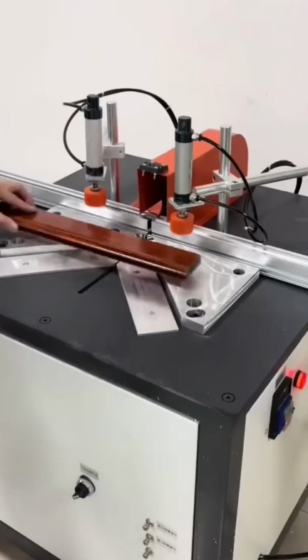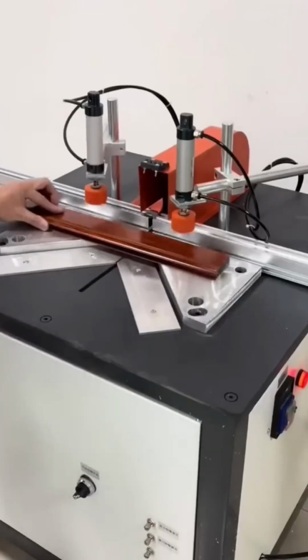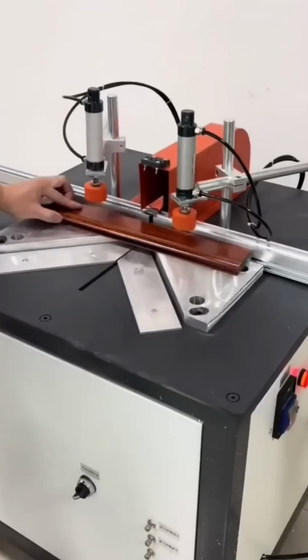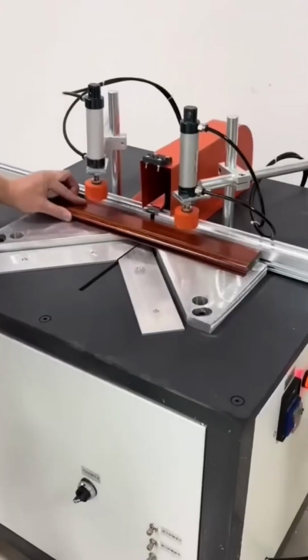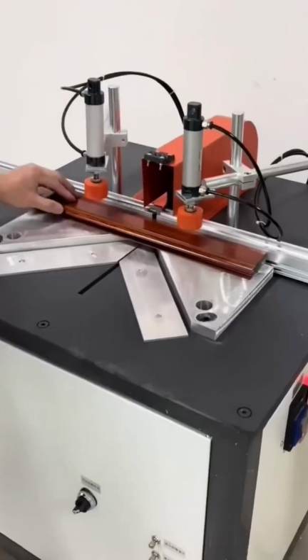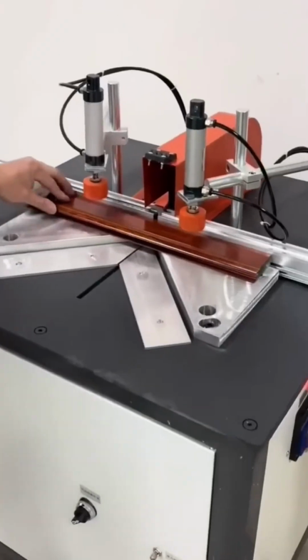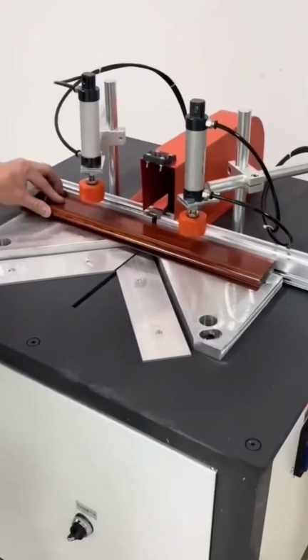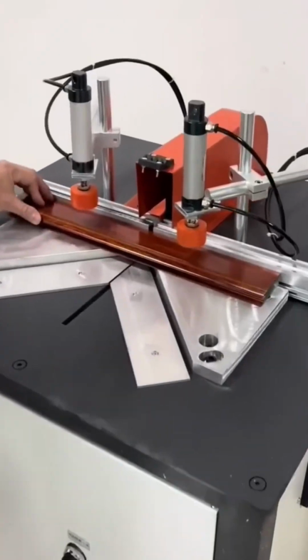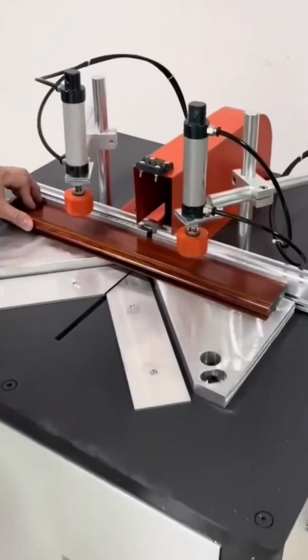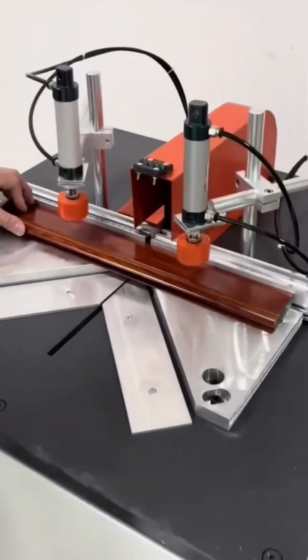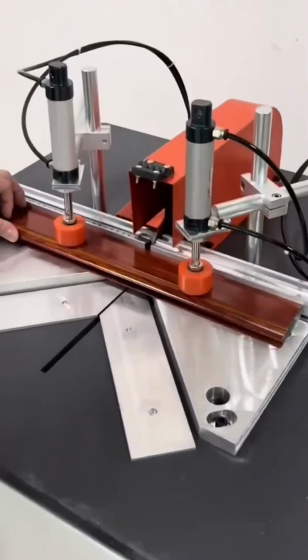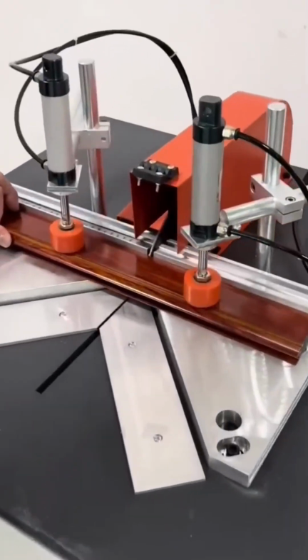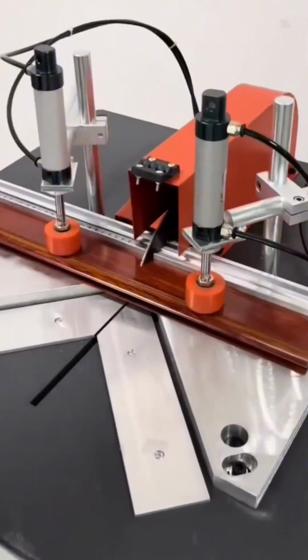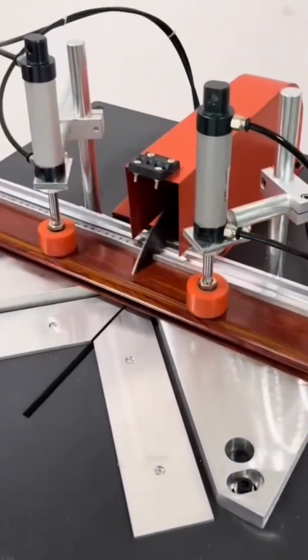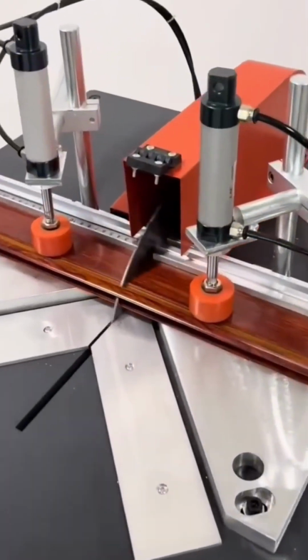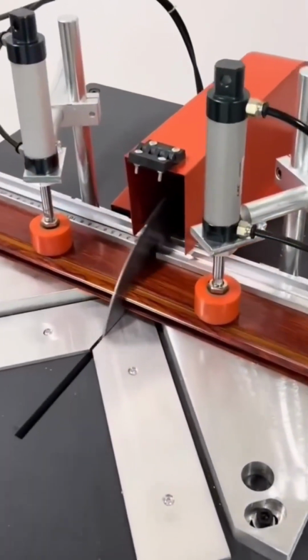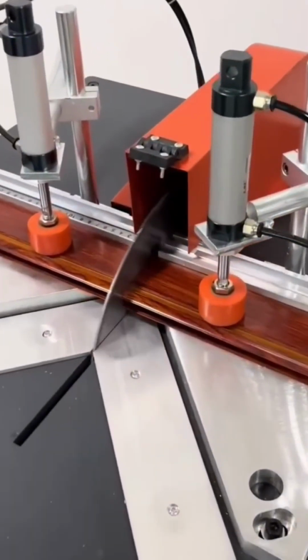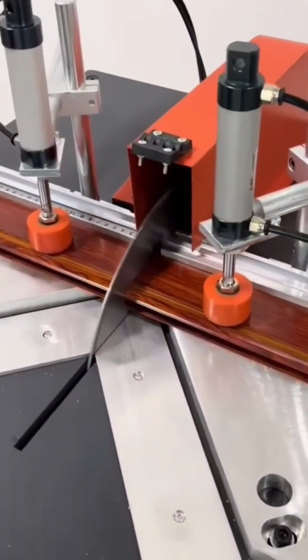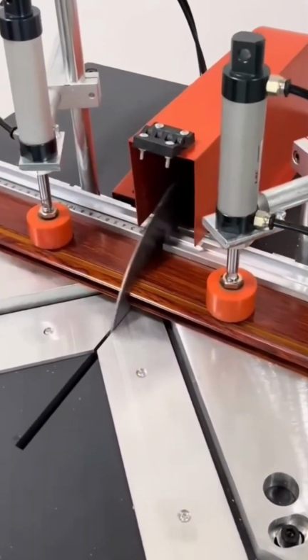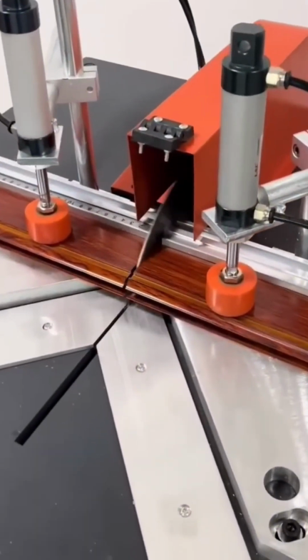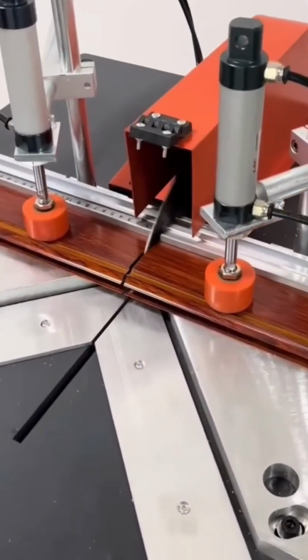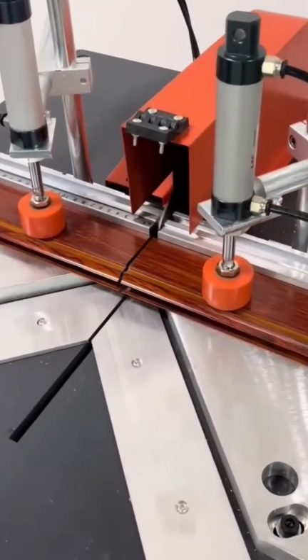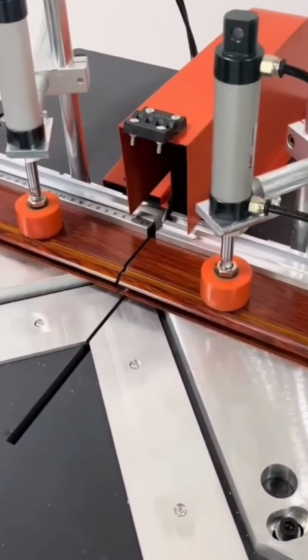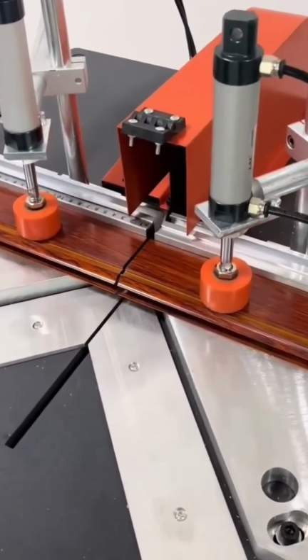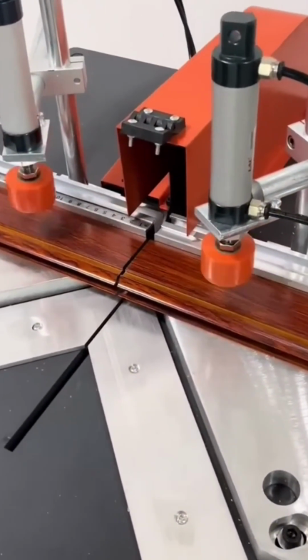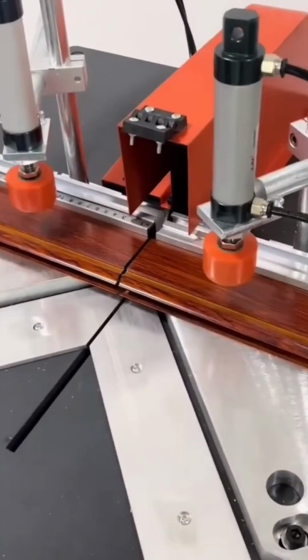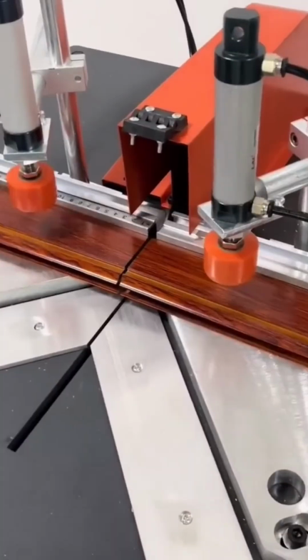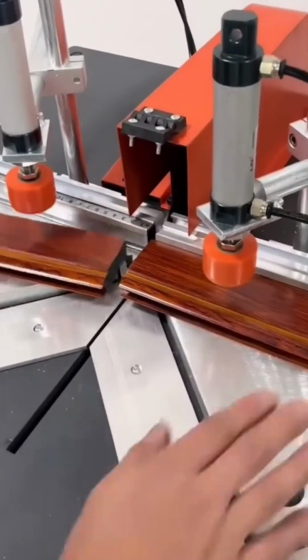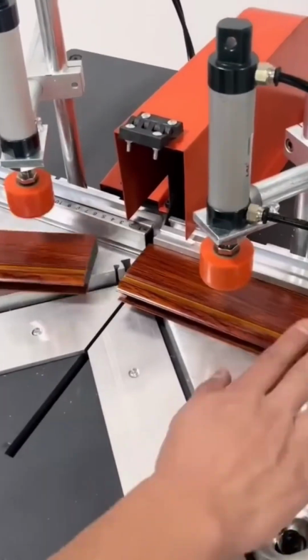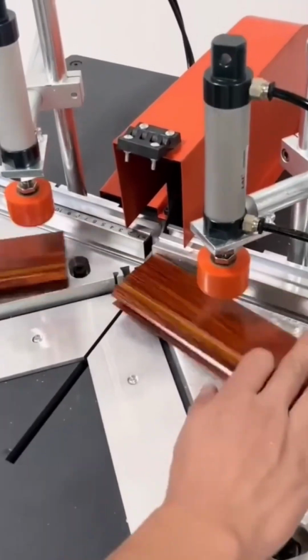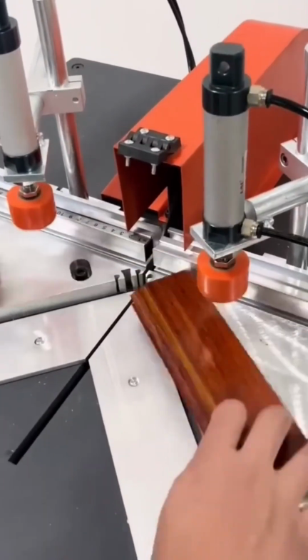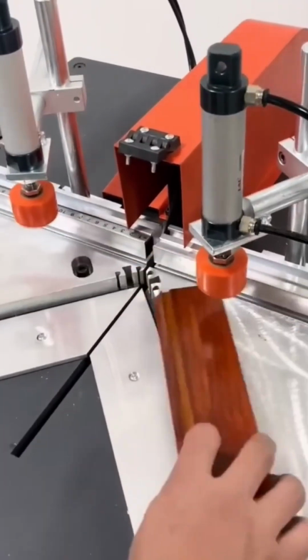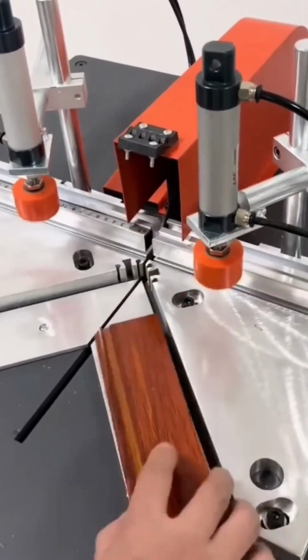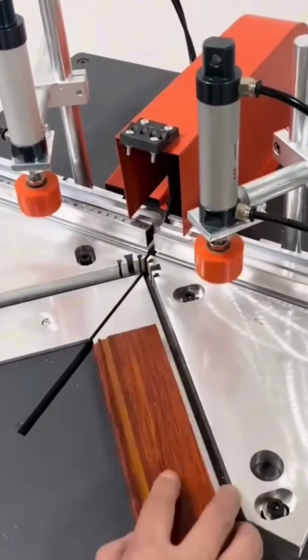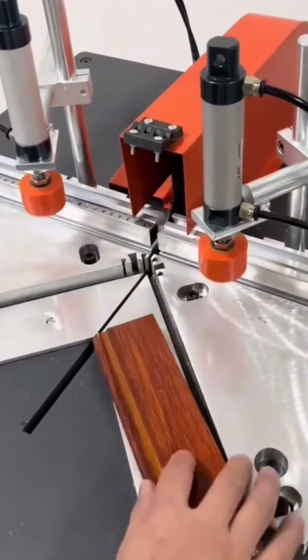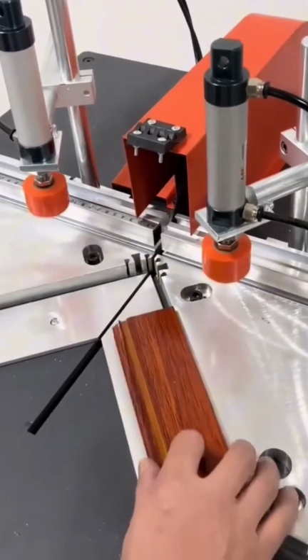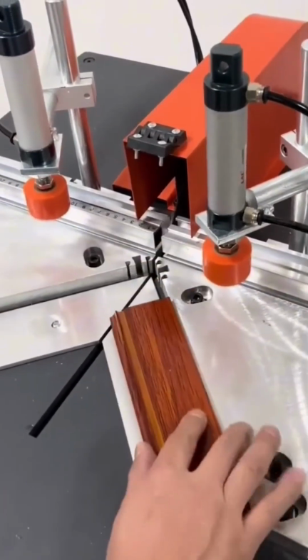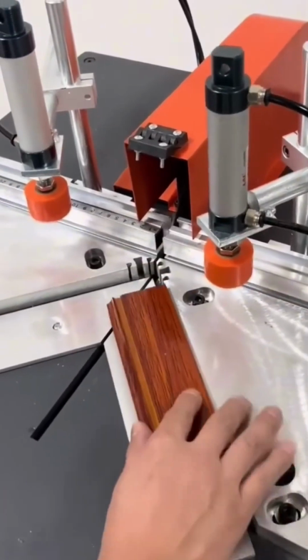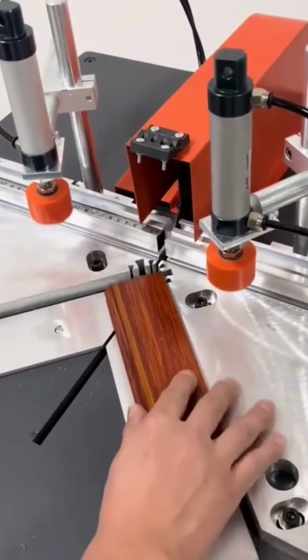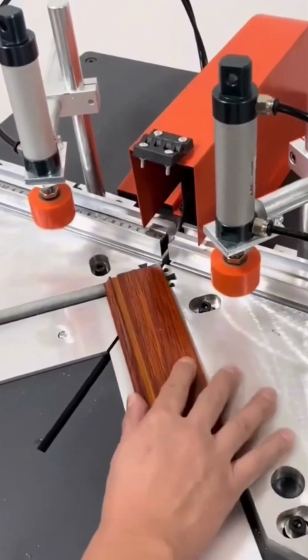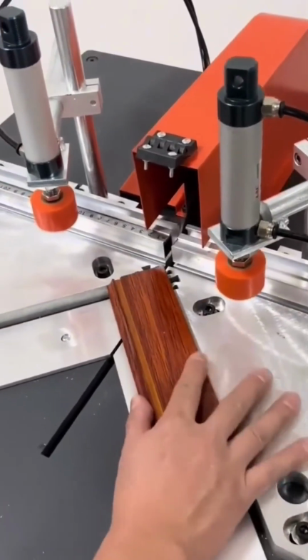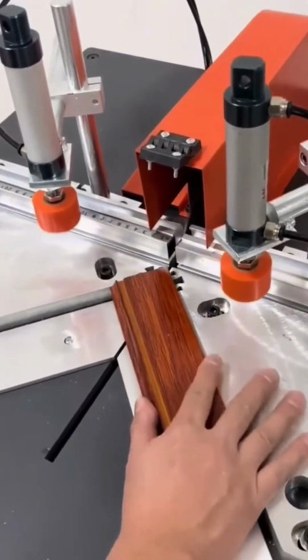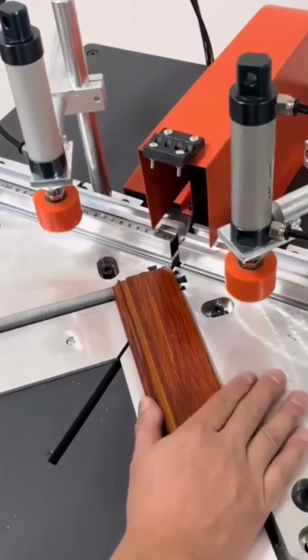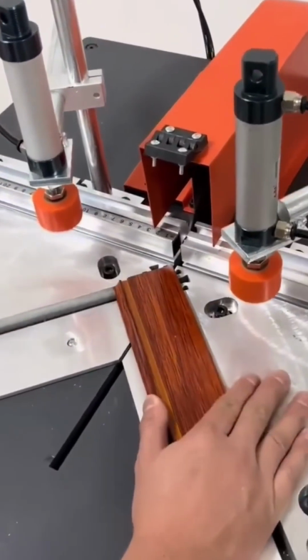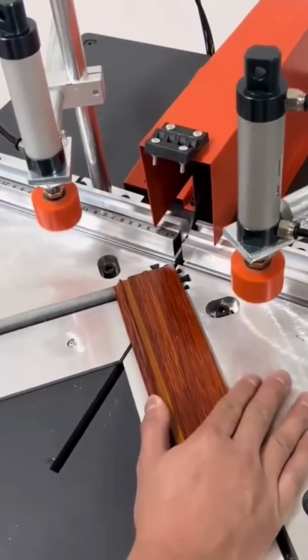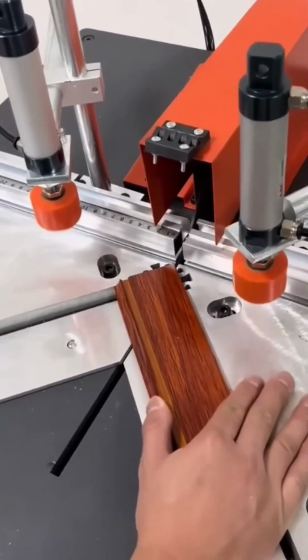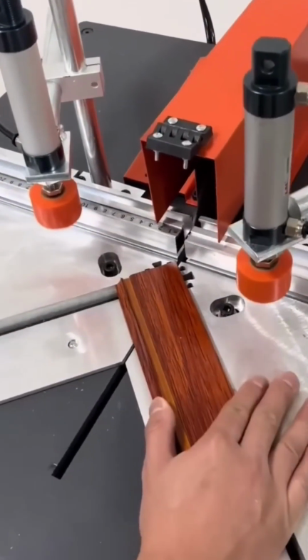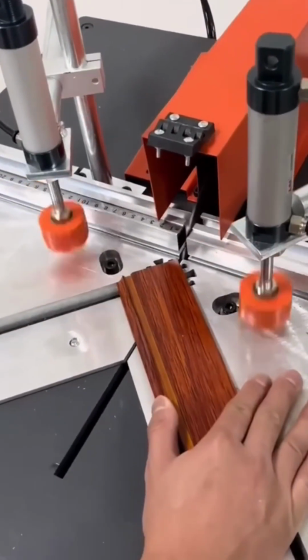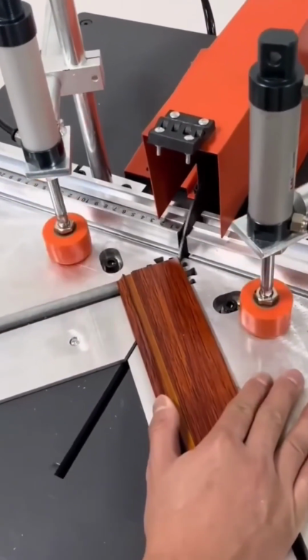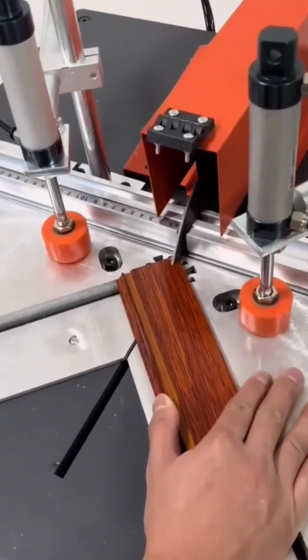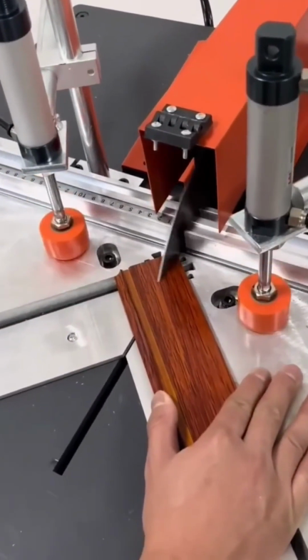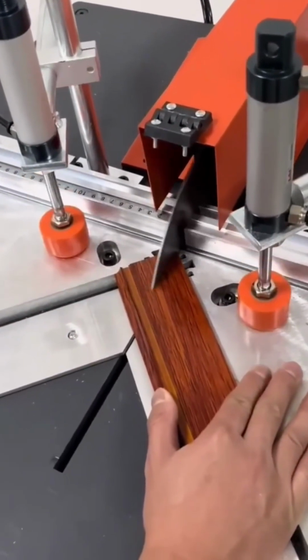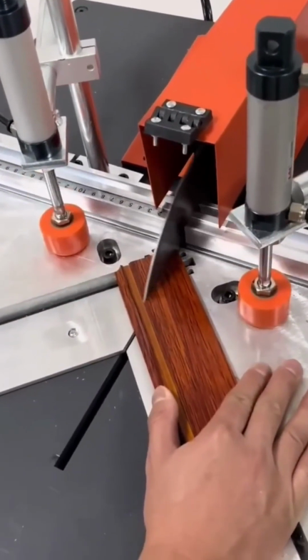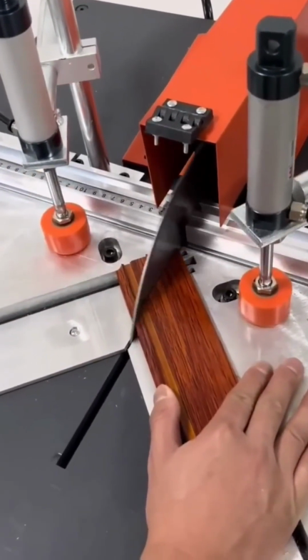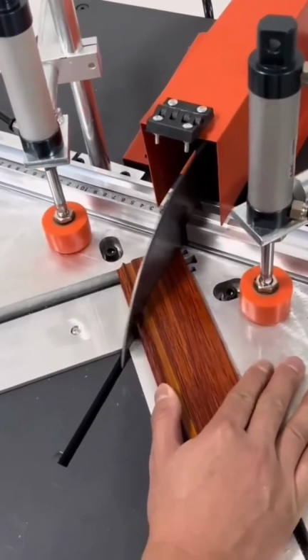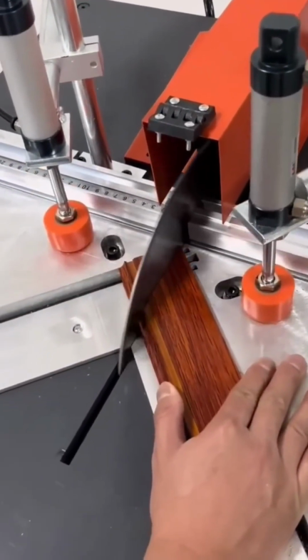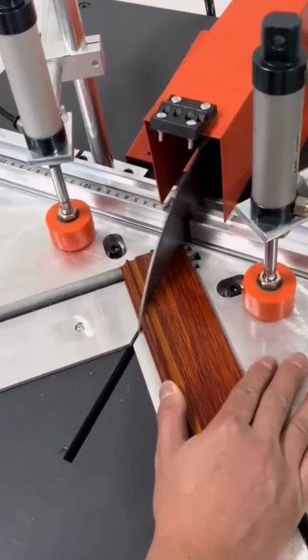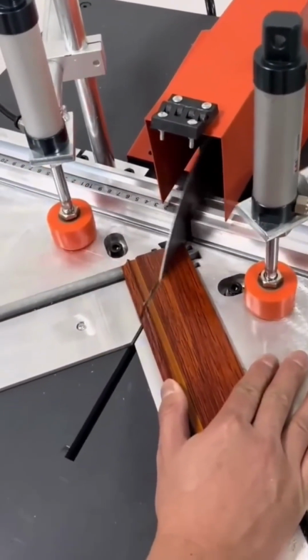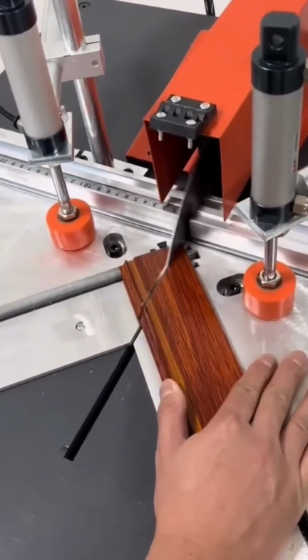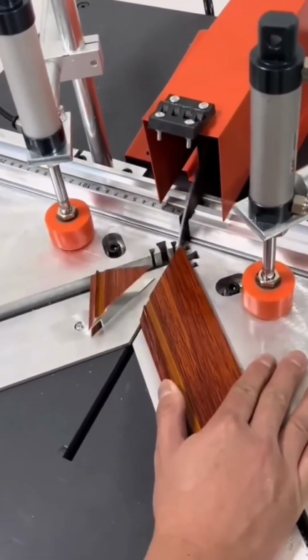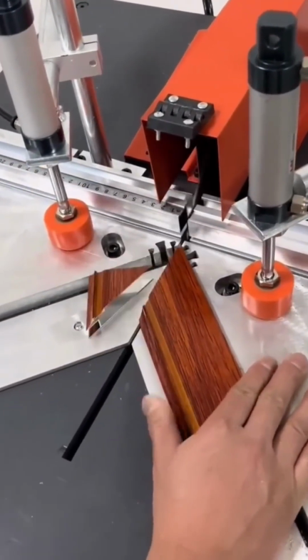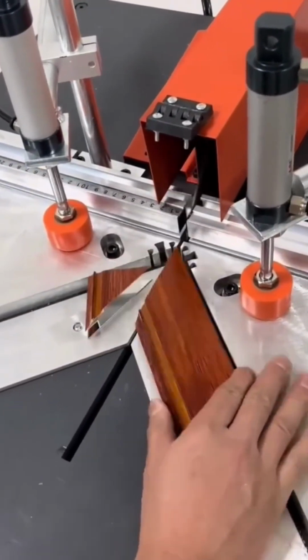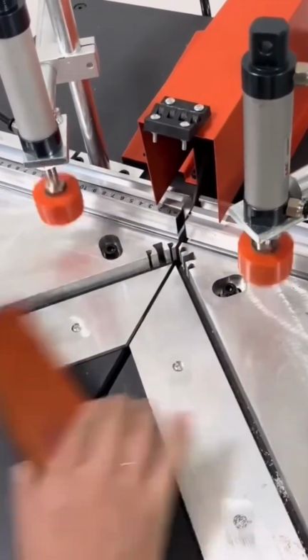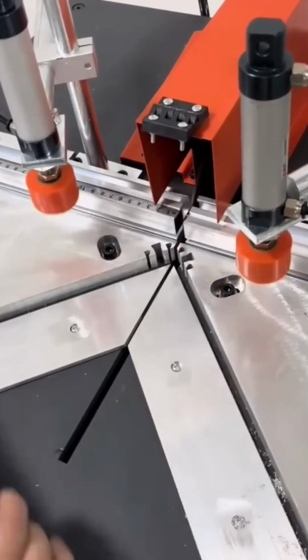A molding strip meets the saw, sliced clean at a perfect 45 degrees — a carpenter's favorite angle.